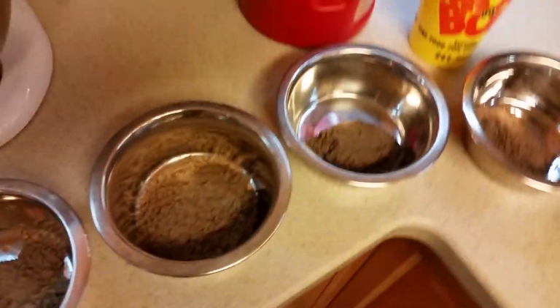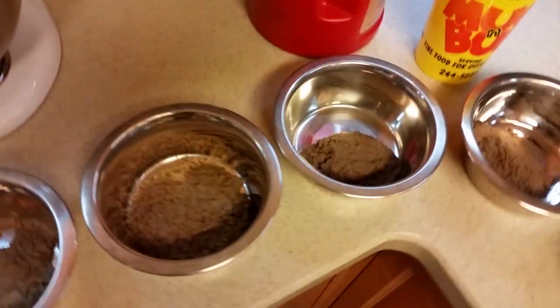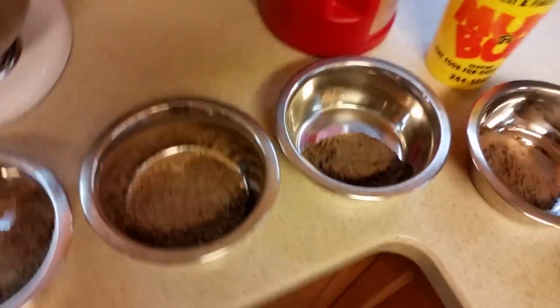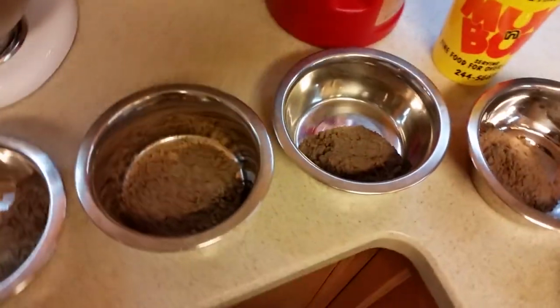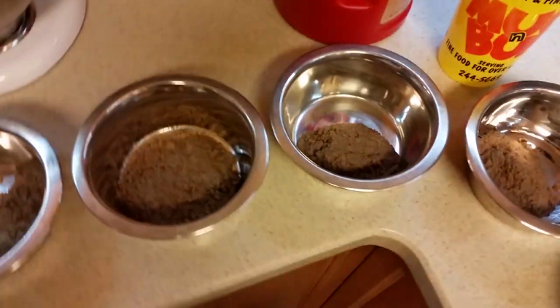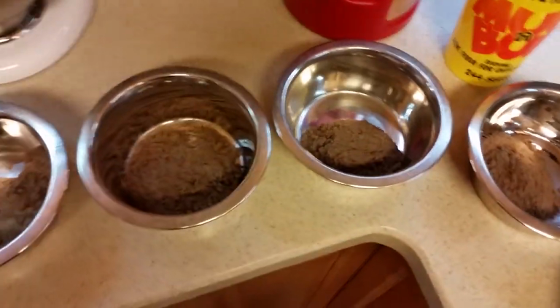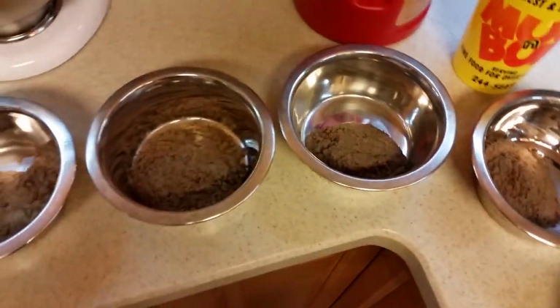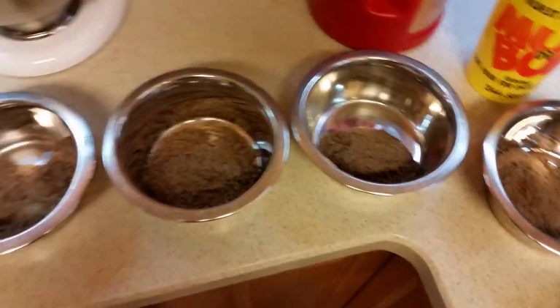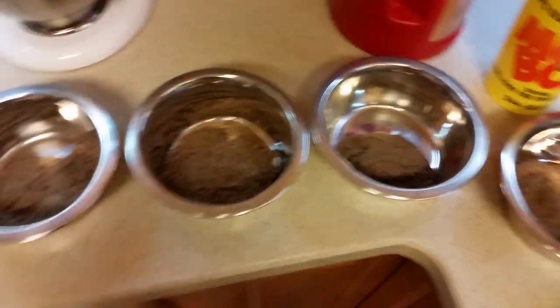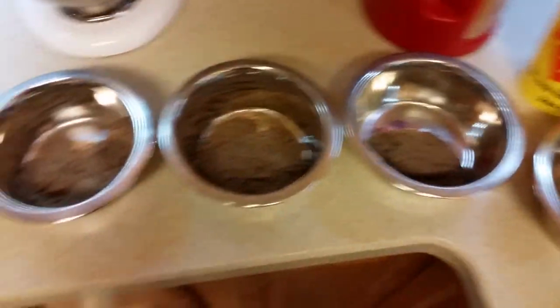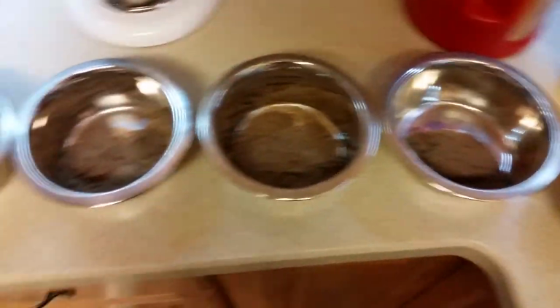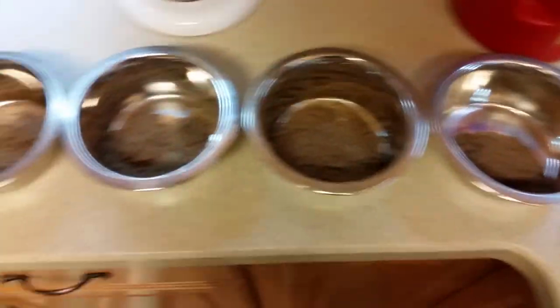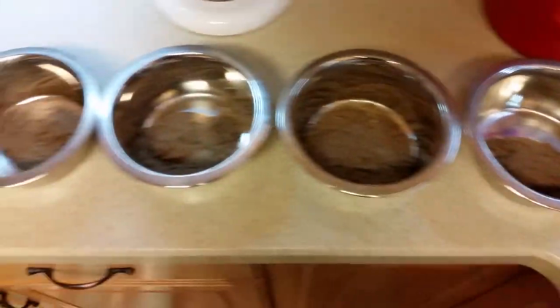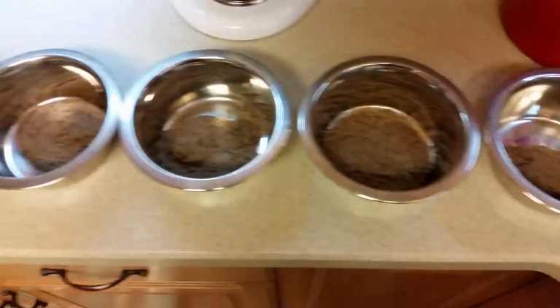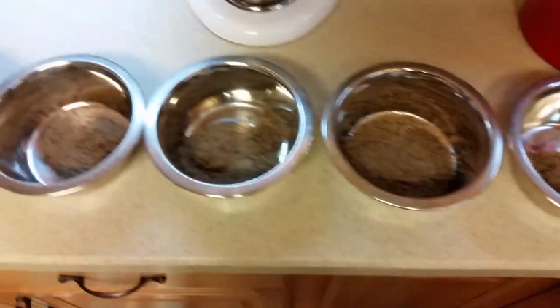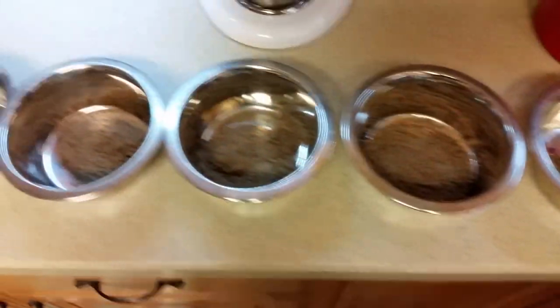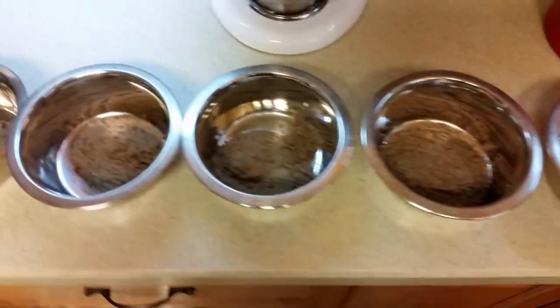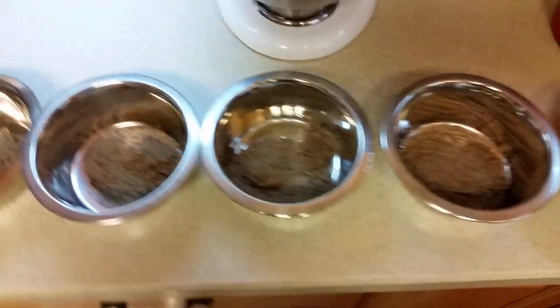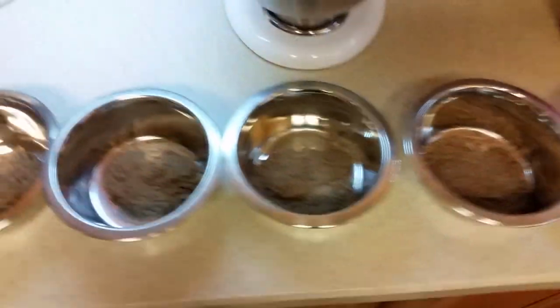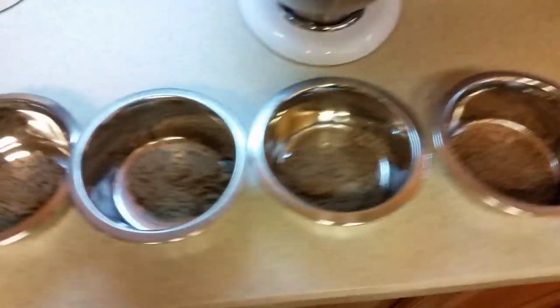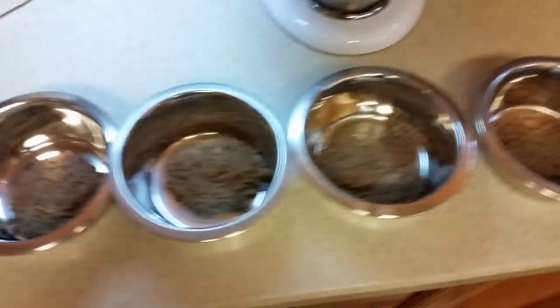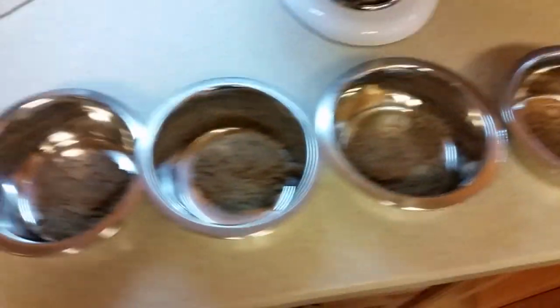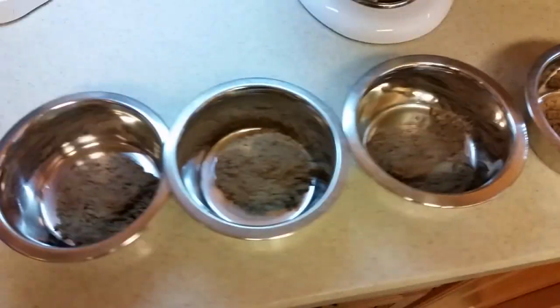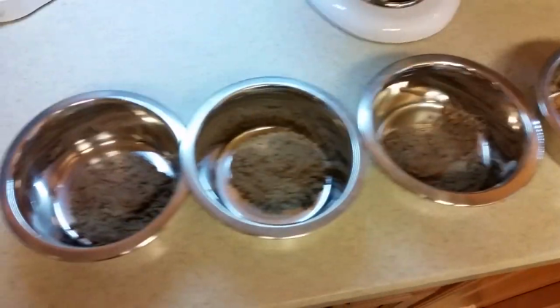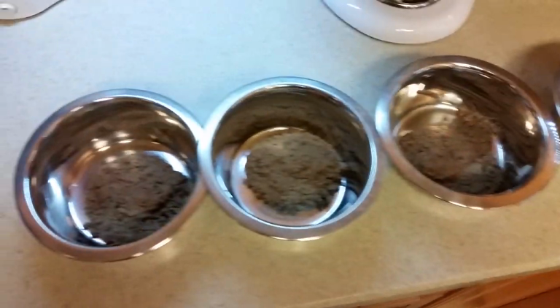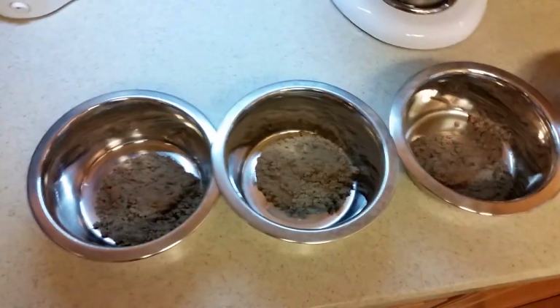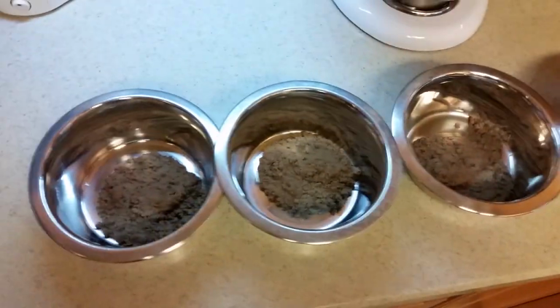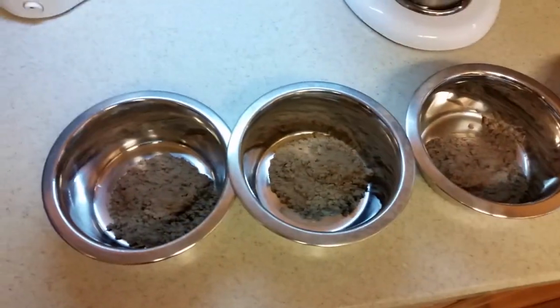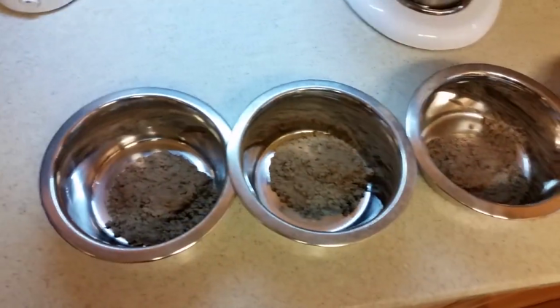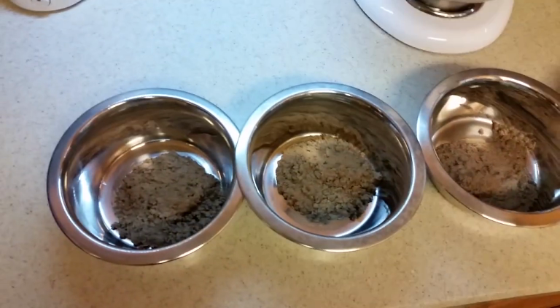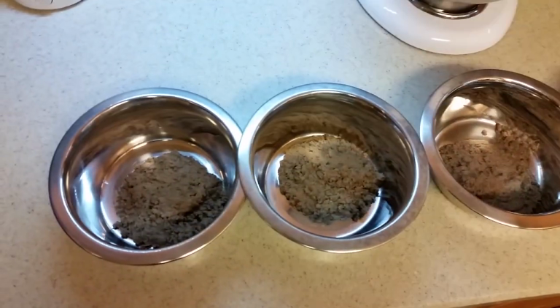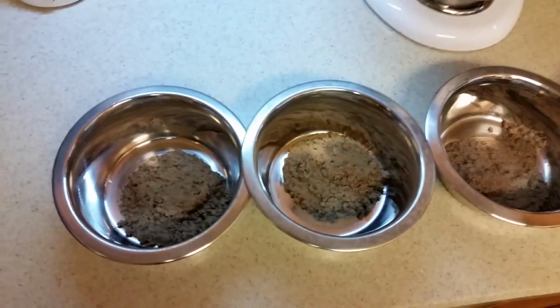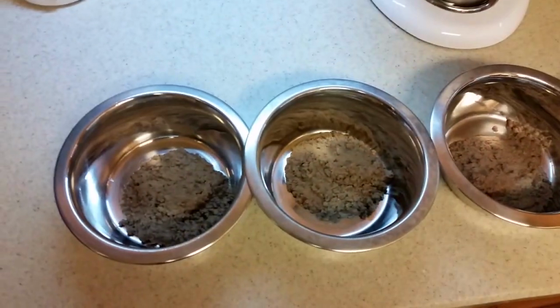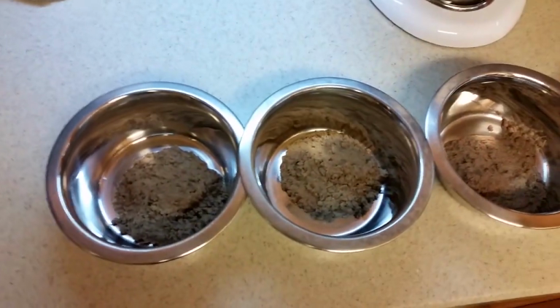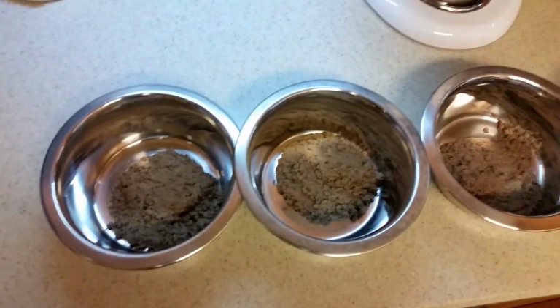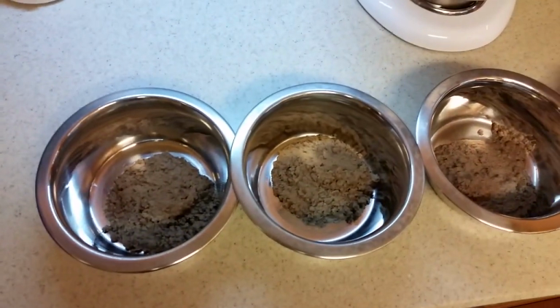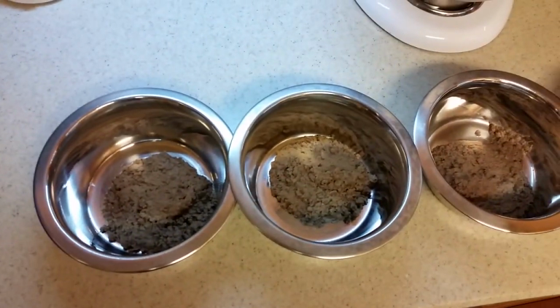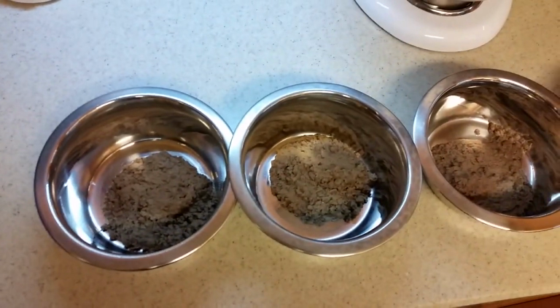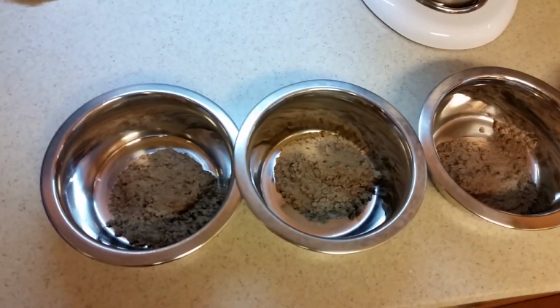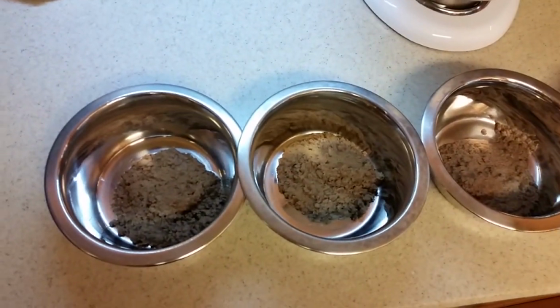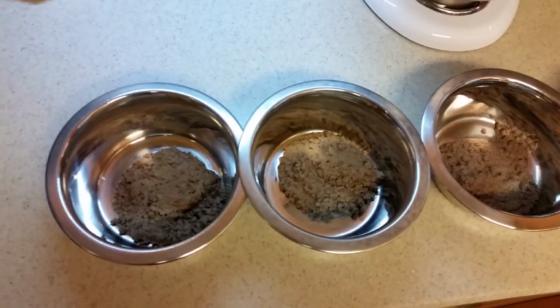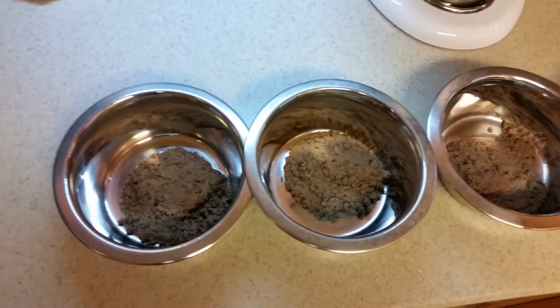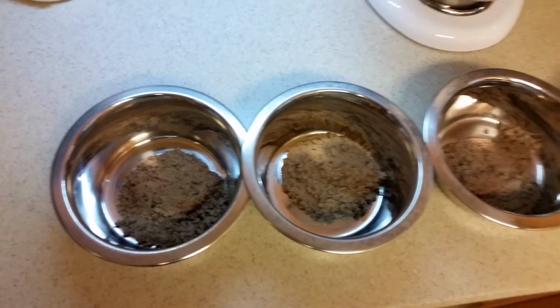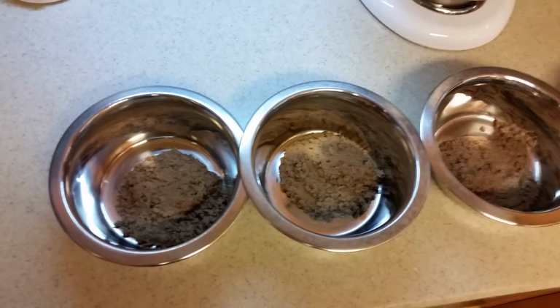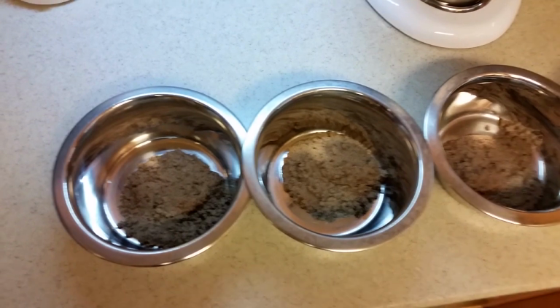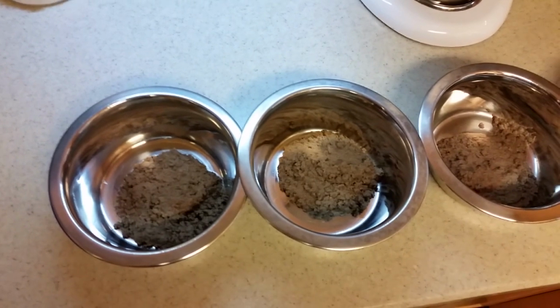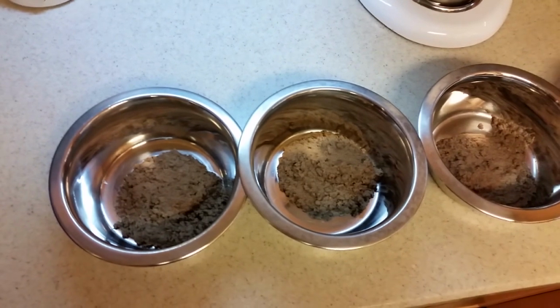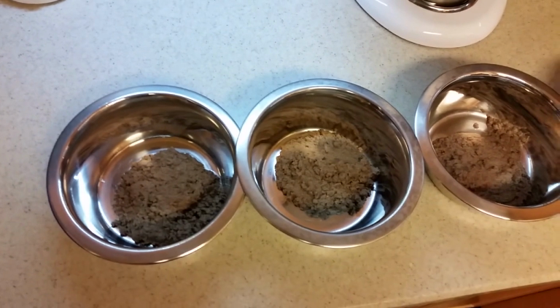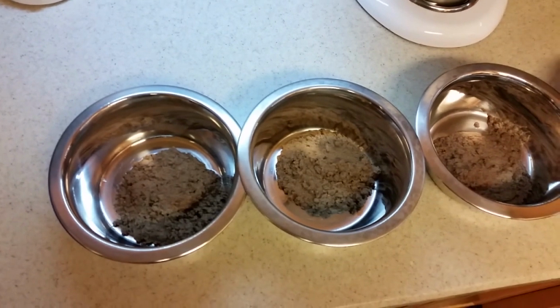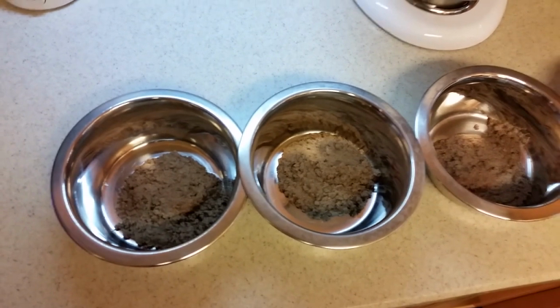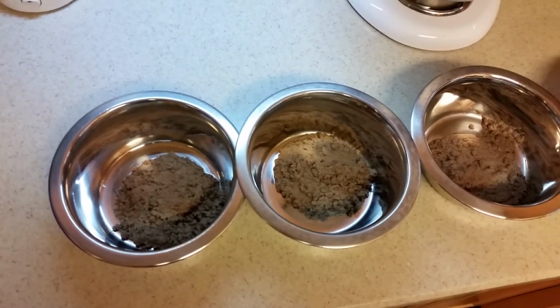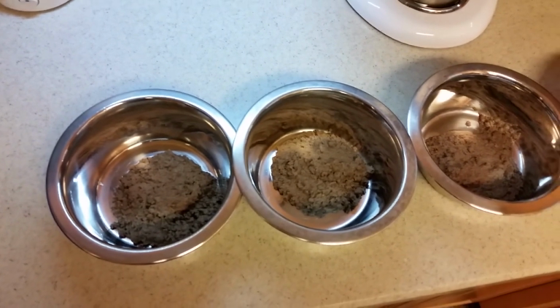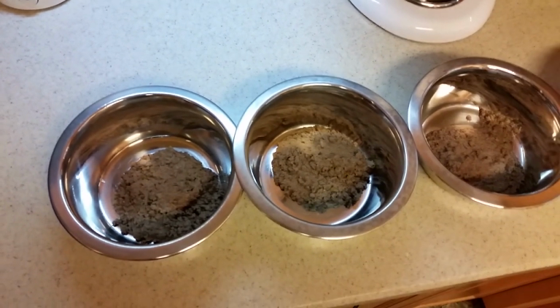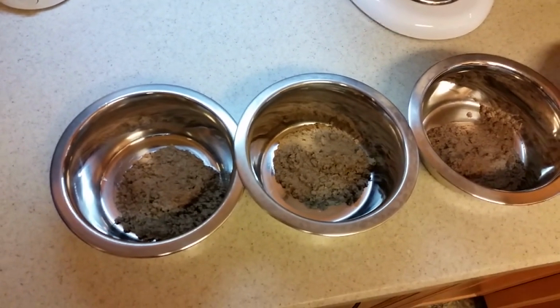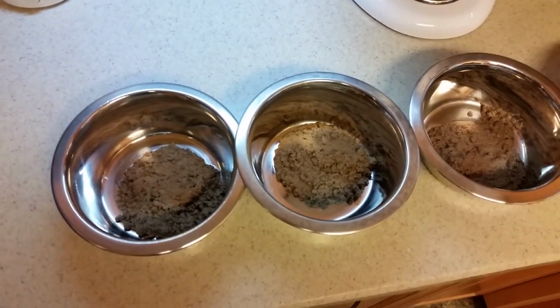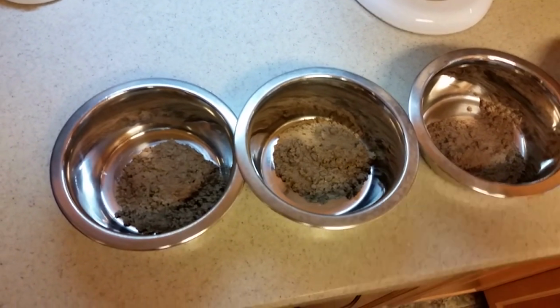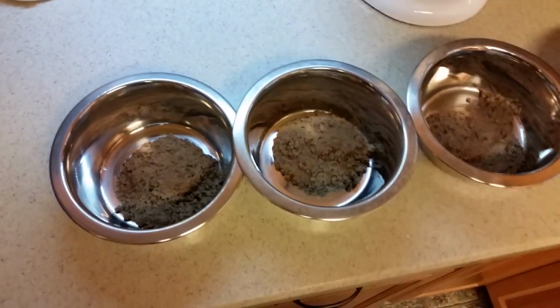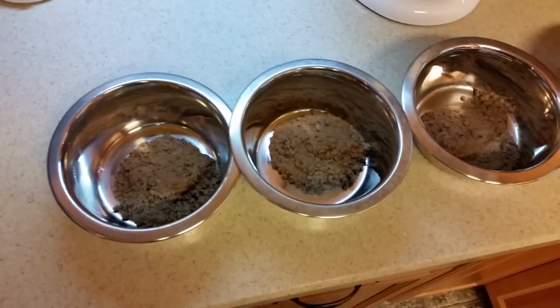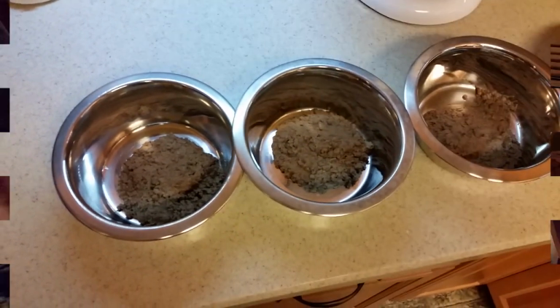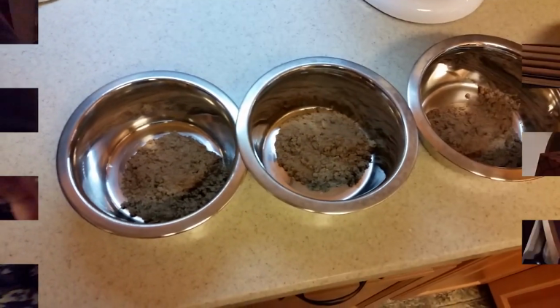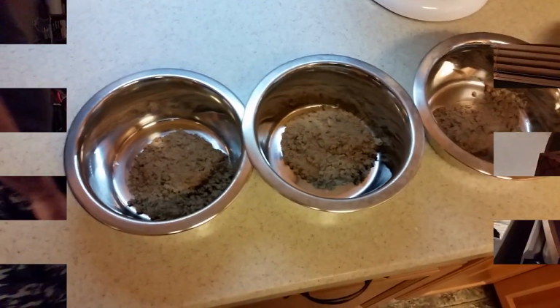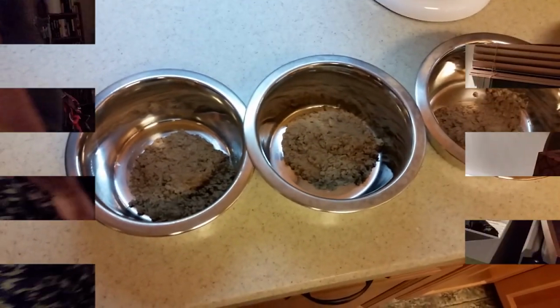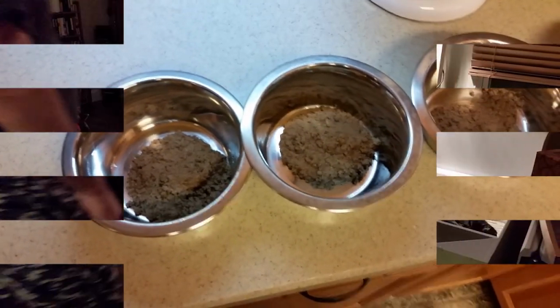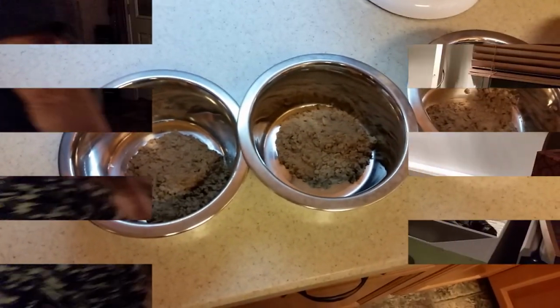Here is the new puppy feeder system for 2016 — stay tuned.